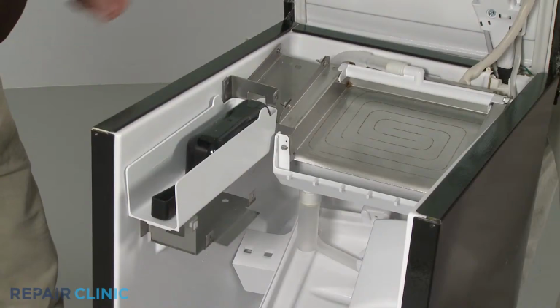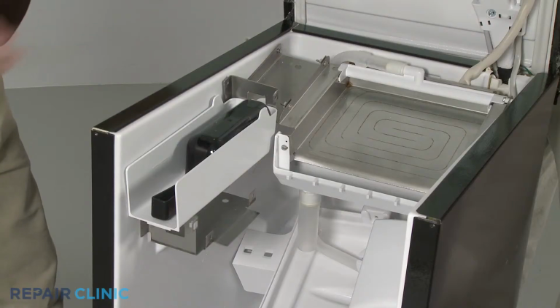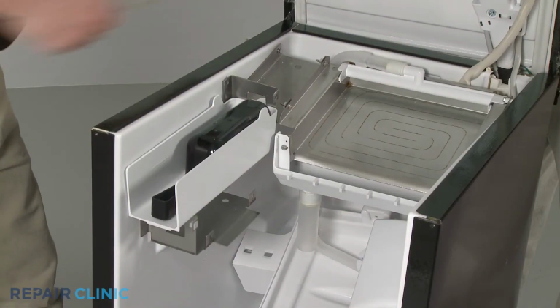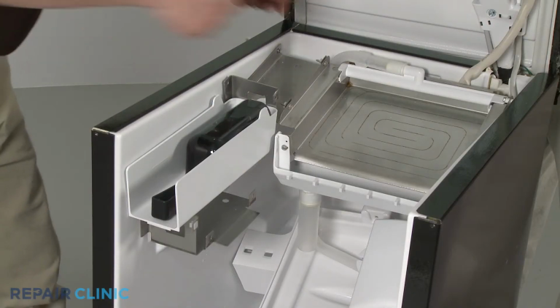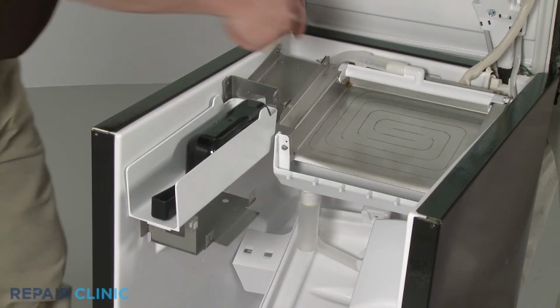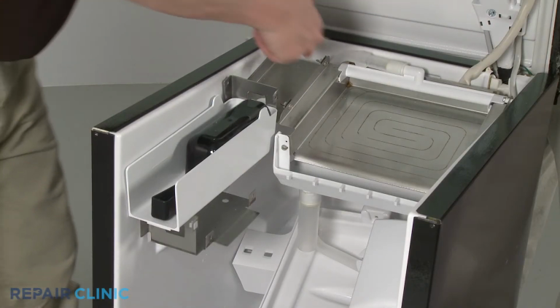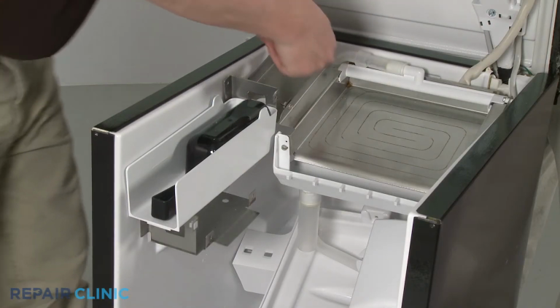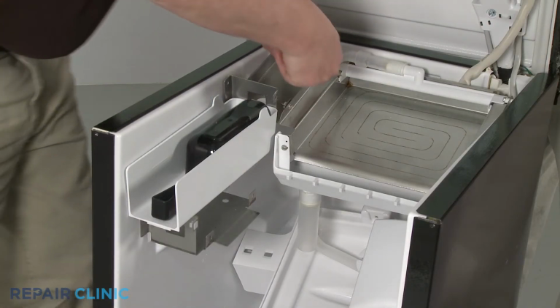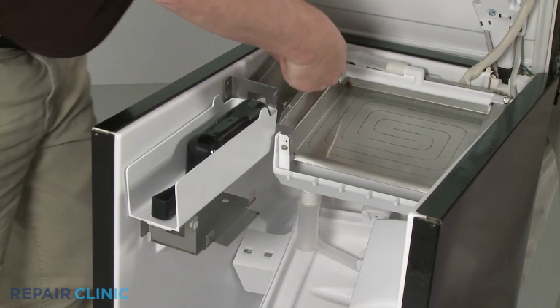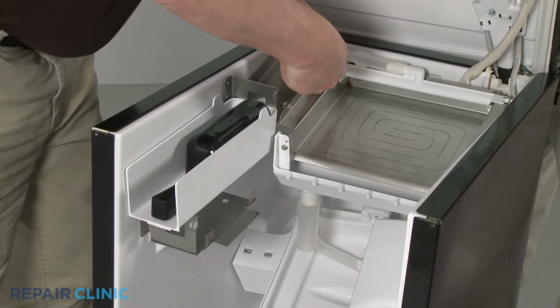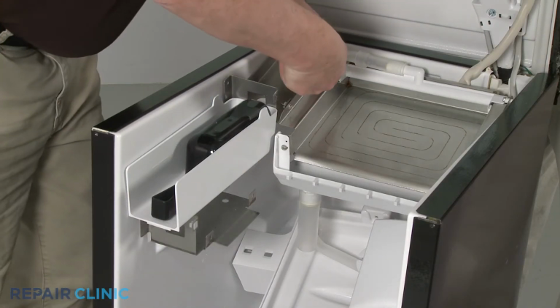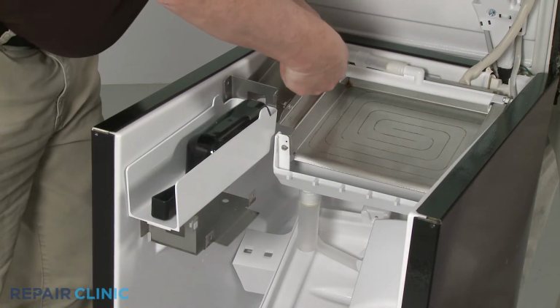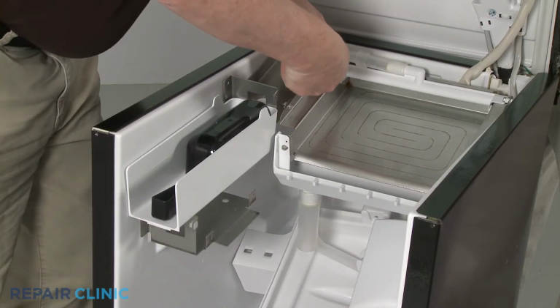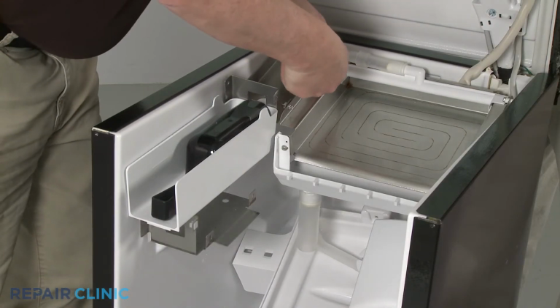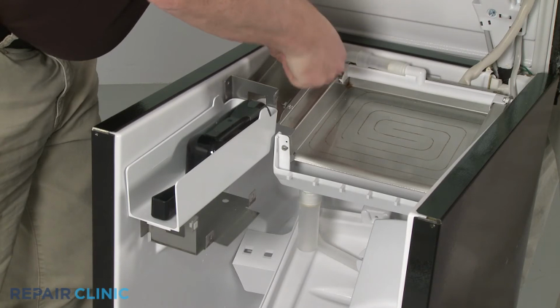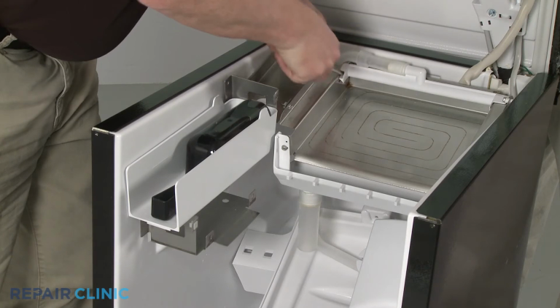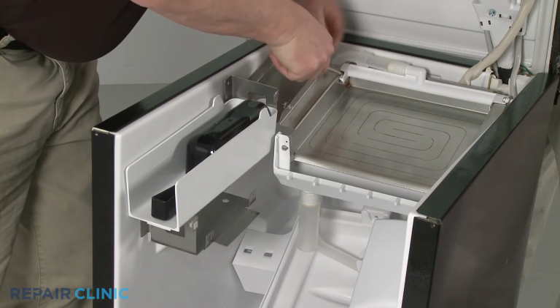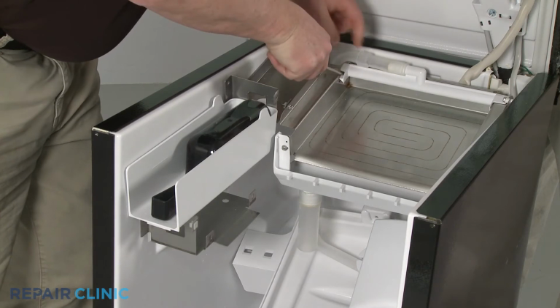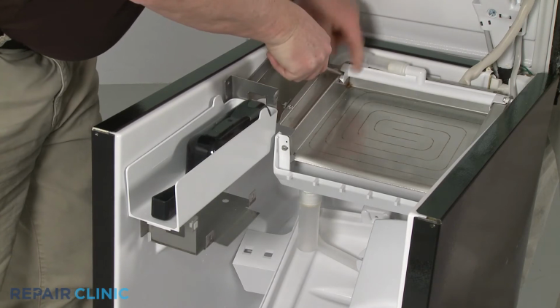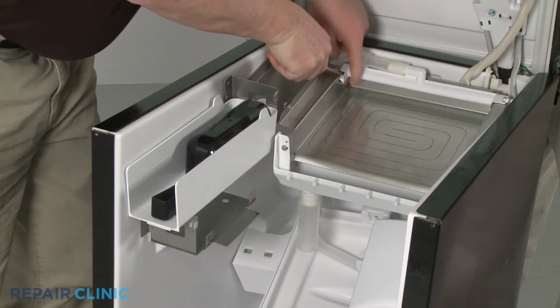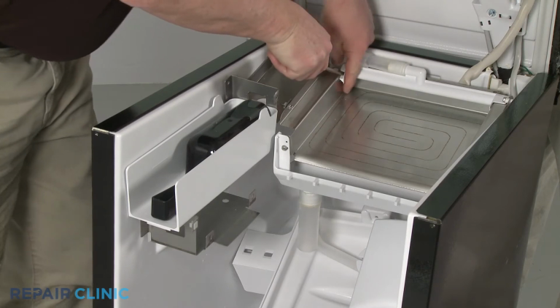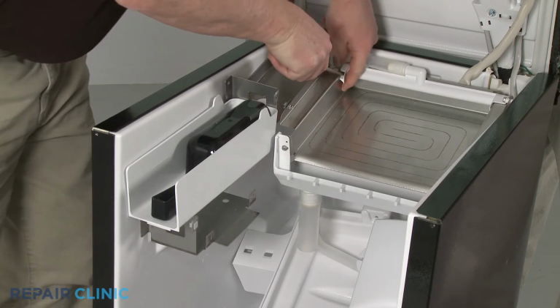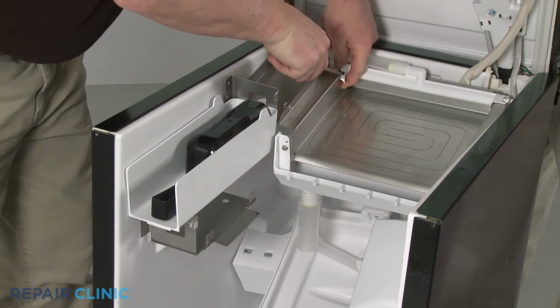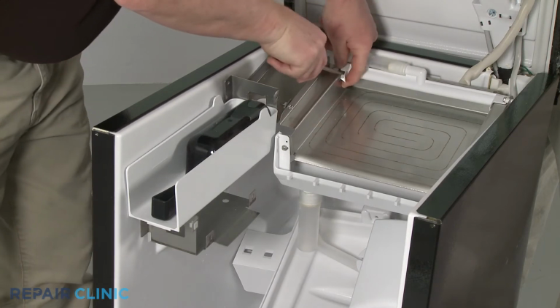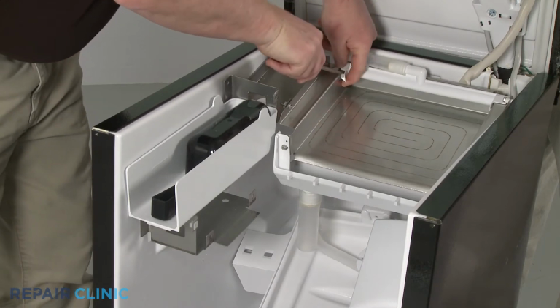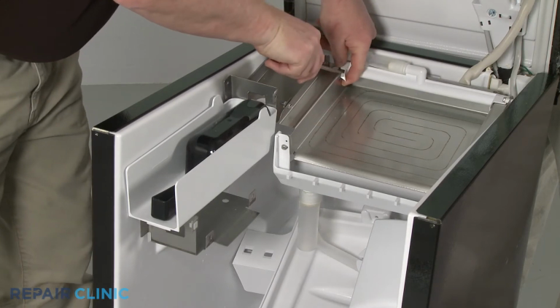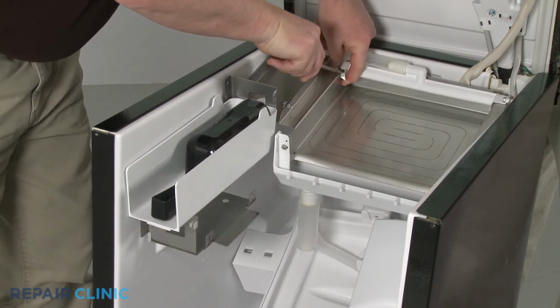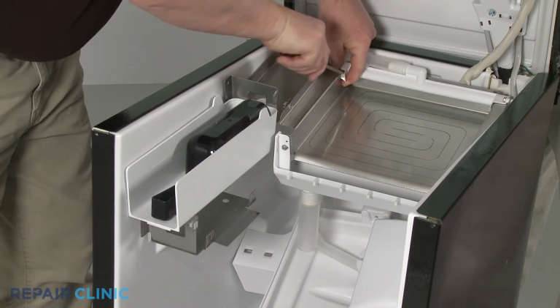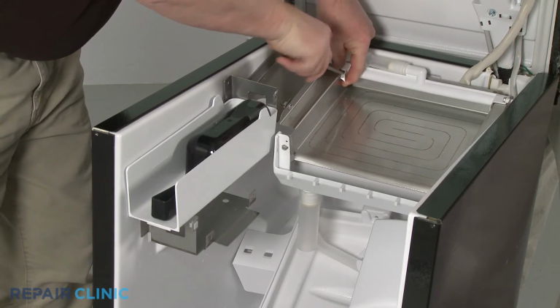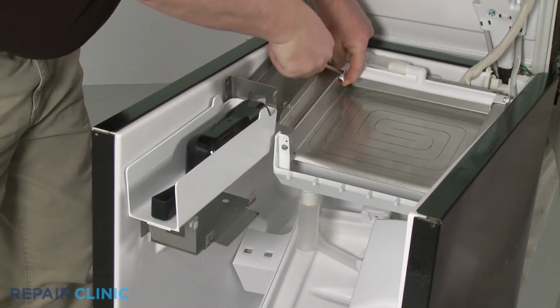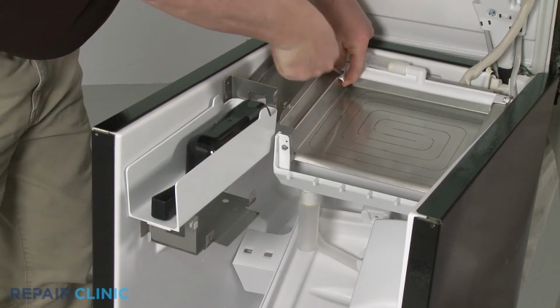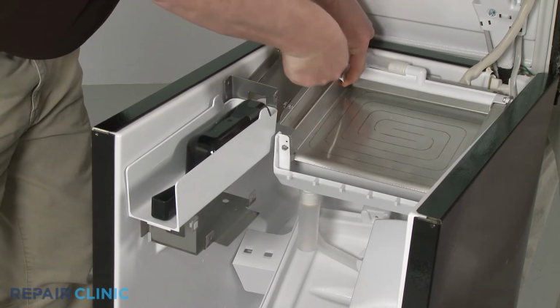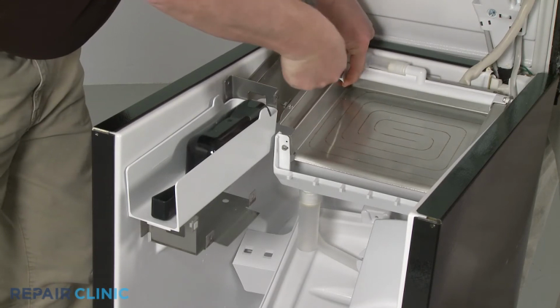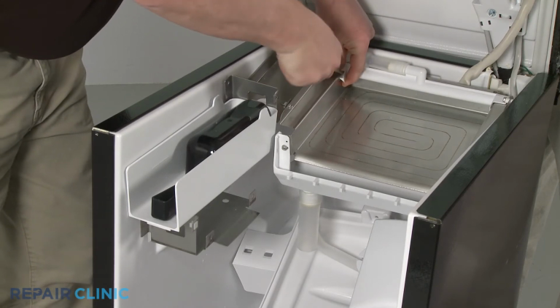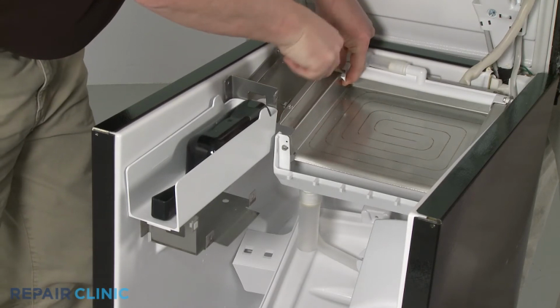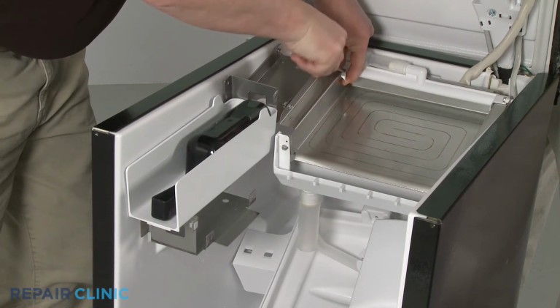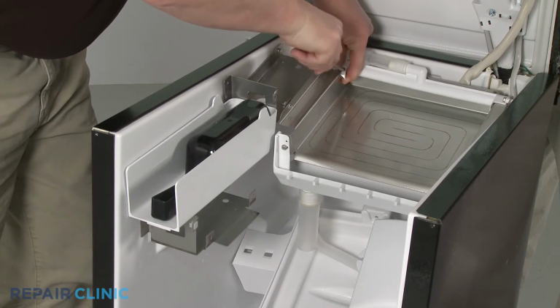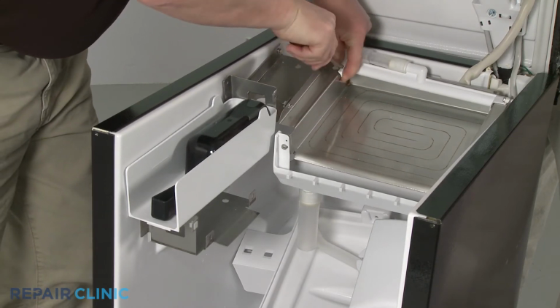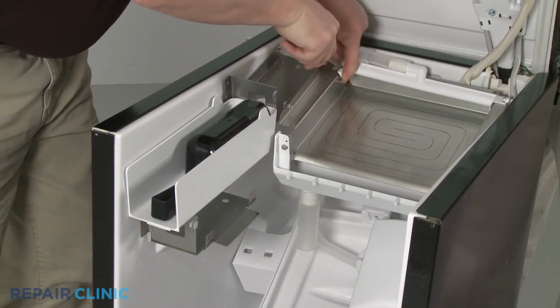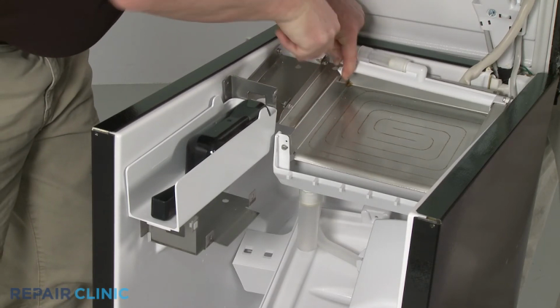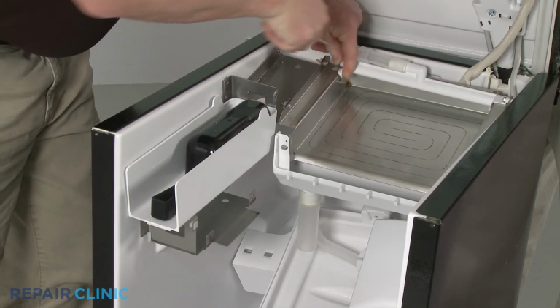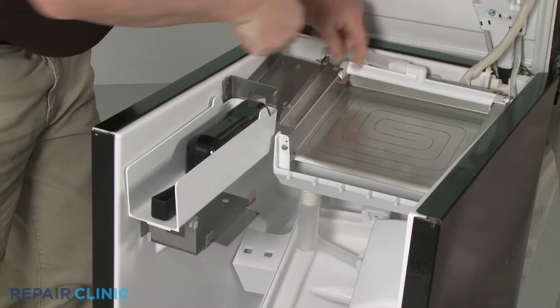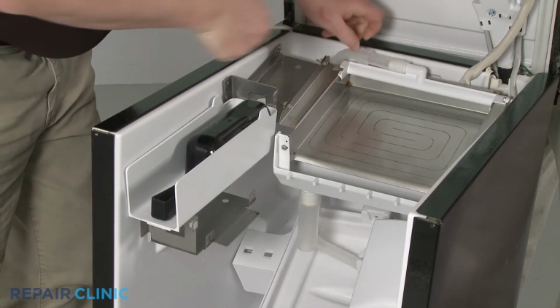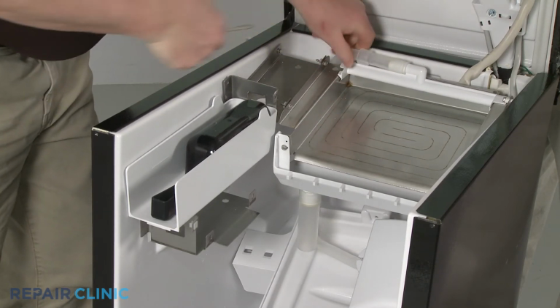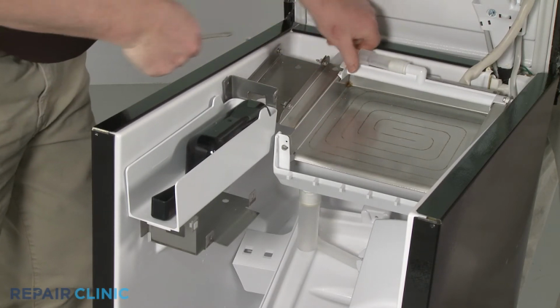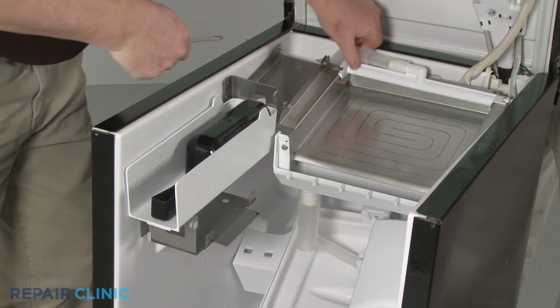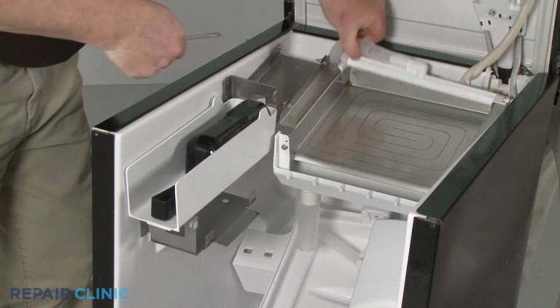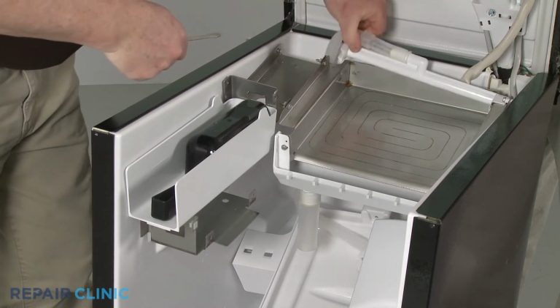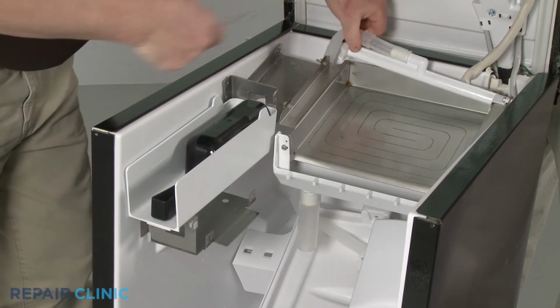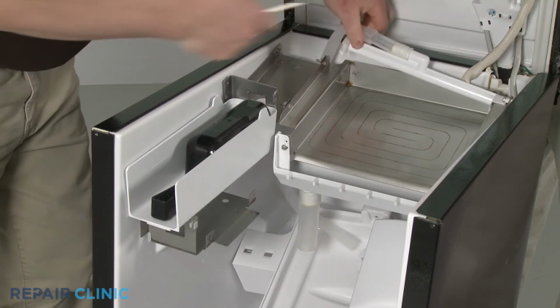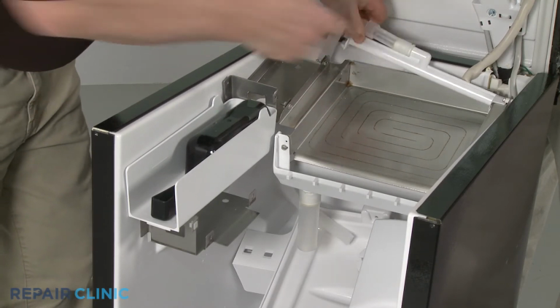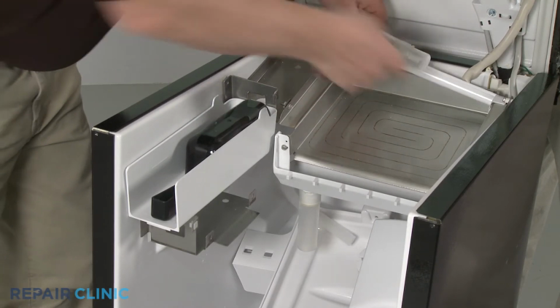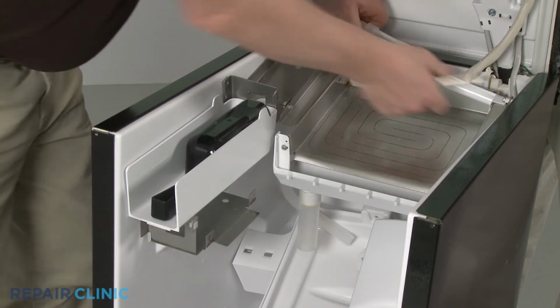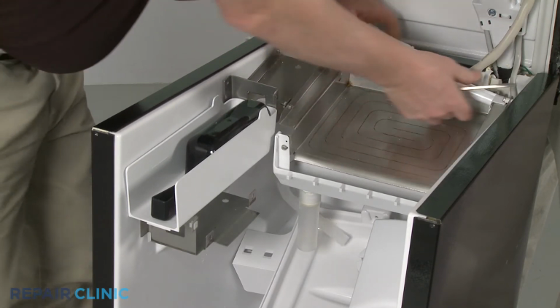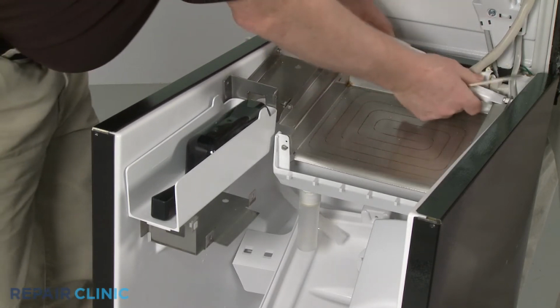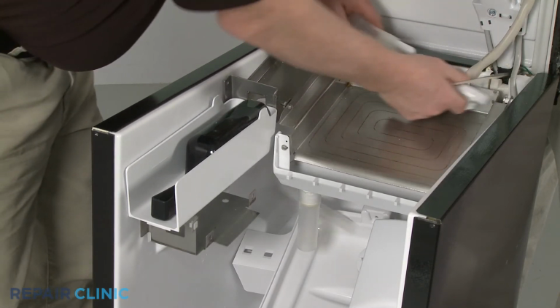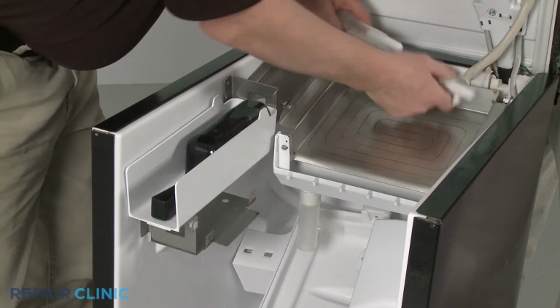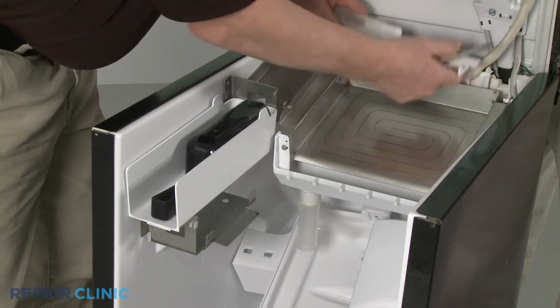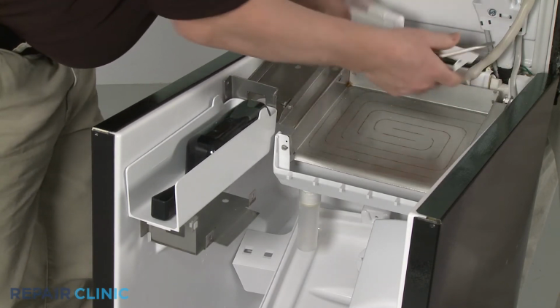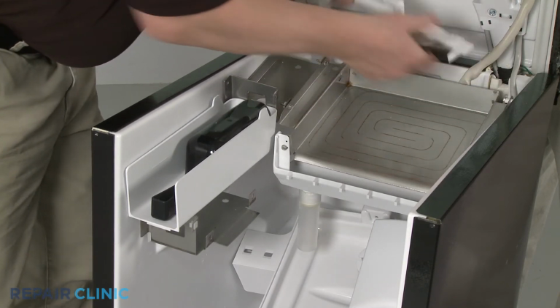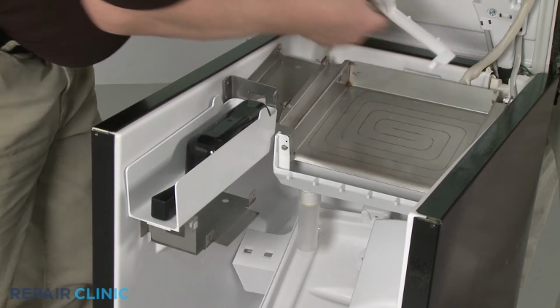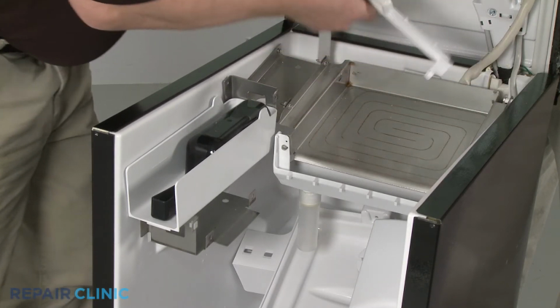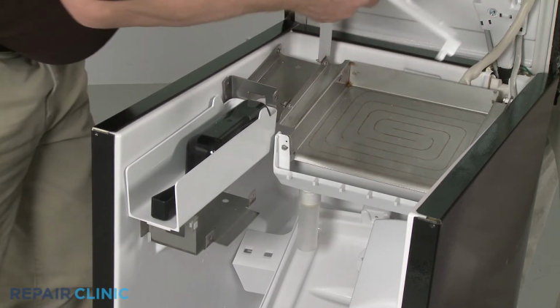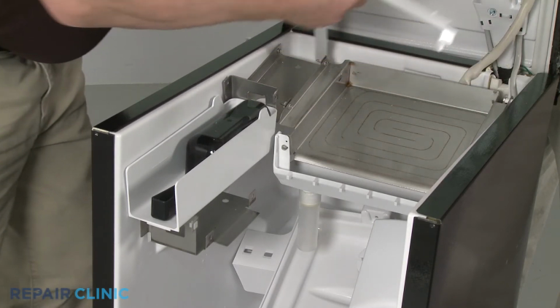Pull out the tab to release the distribution tube from the evaporator assembly, and you can fully remove the old tube.